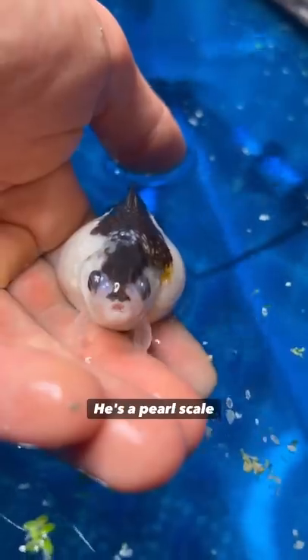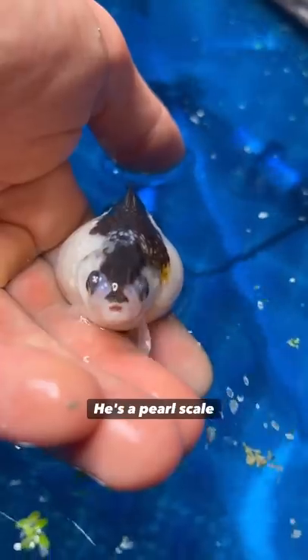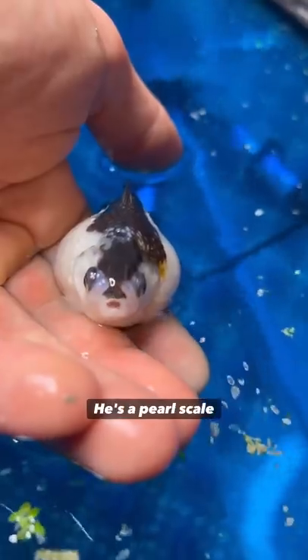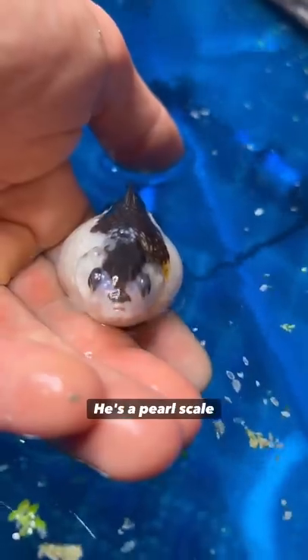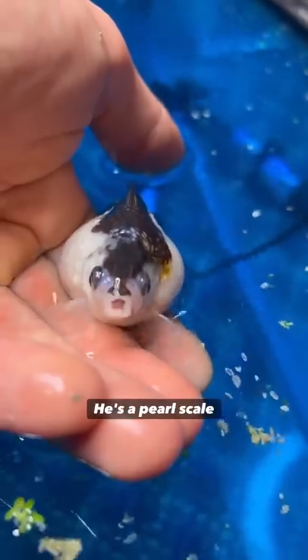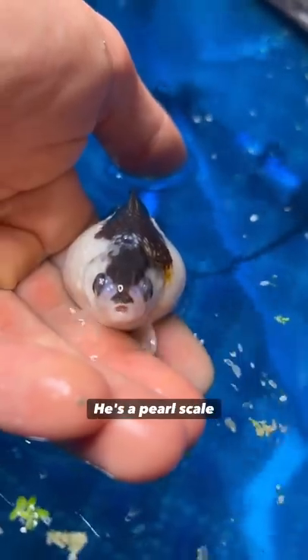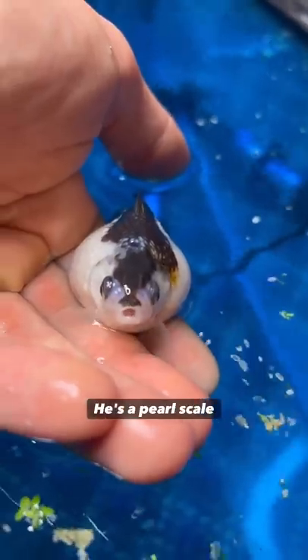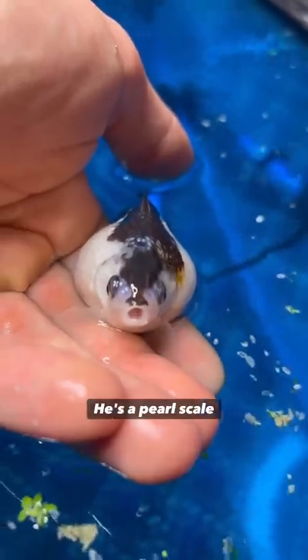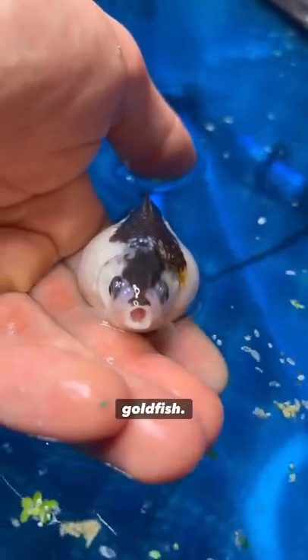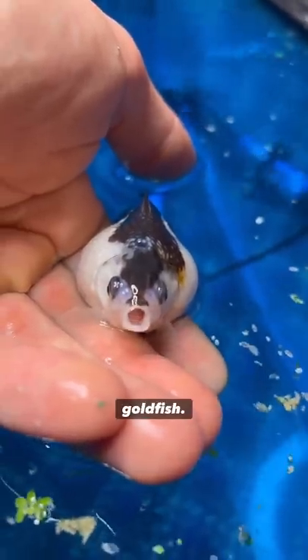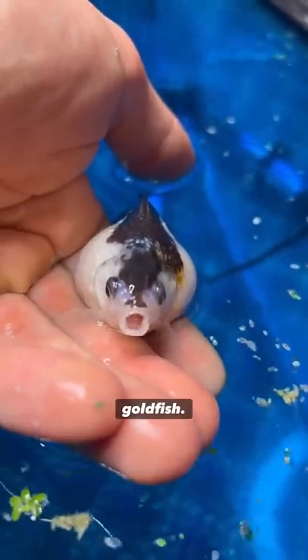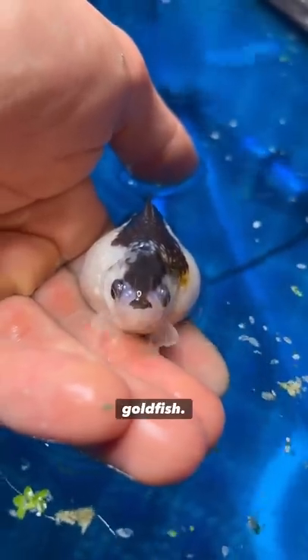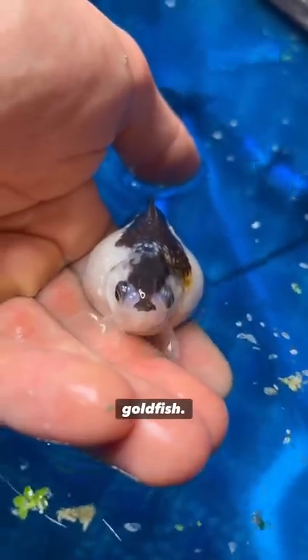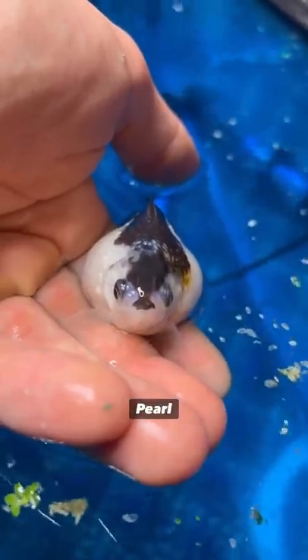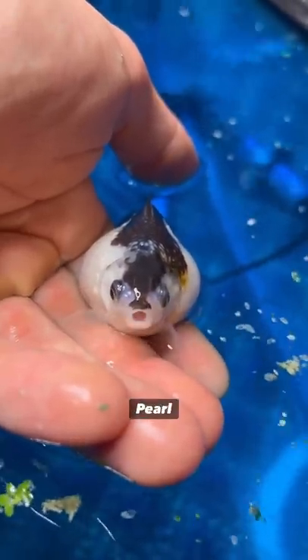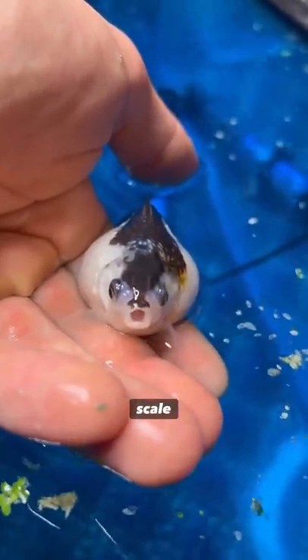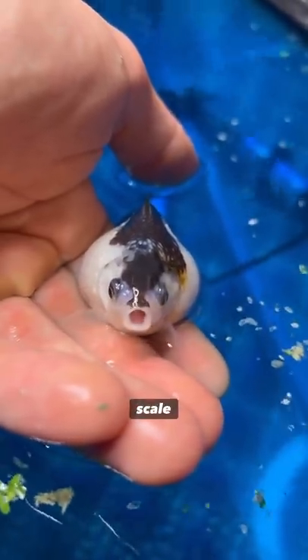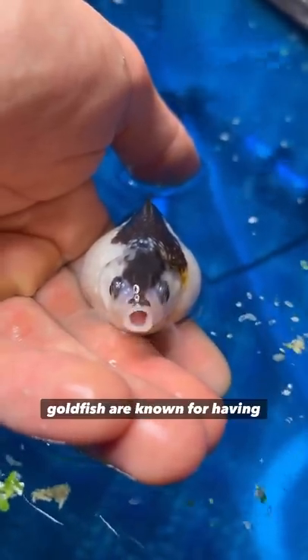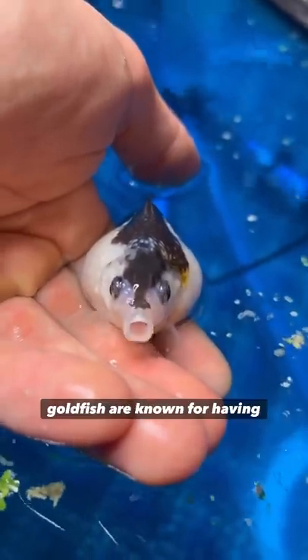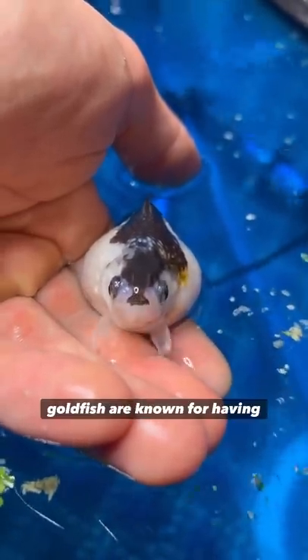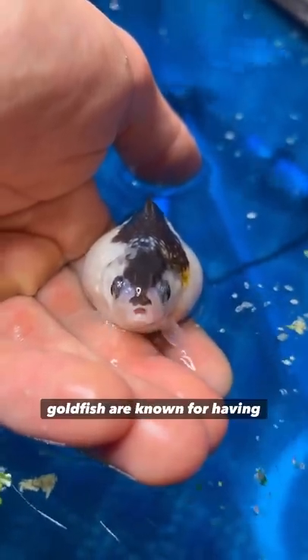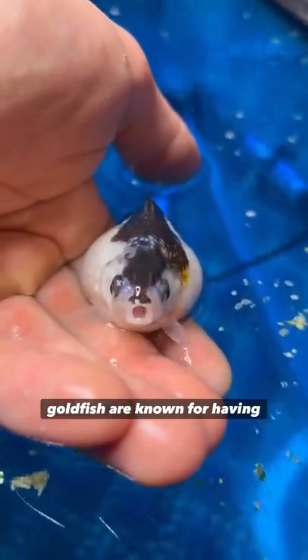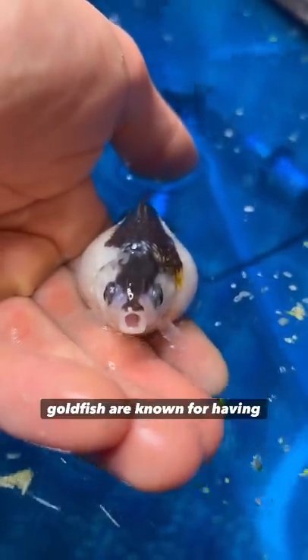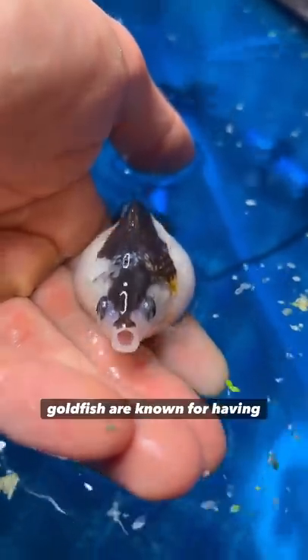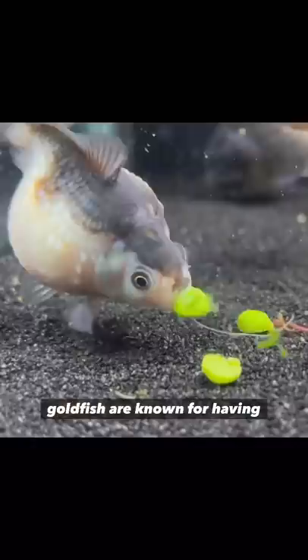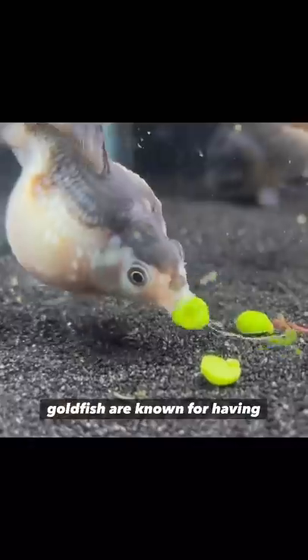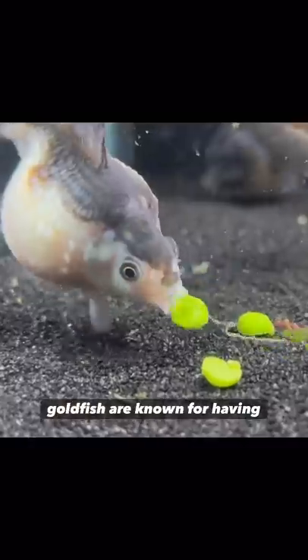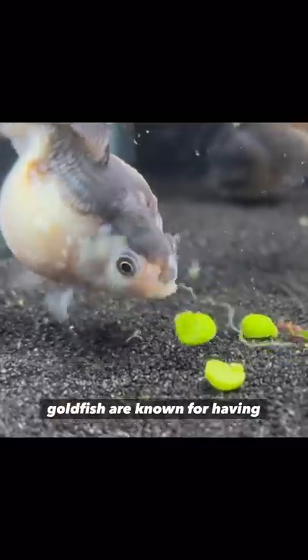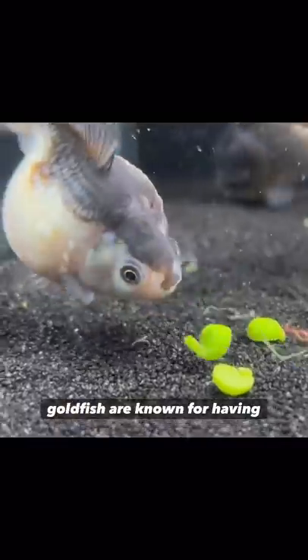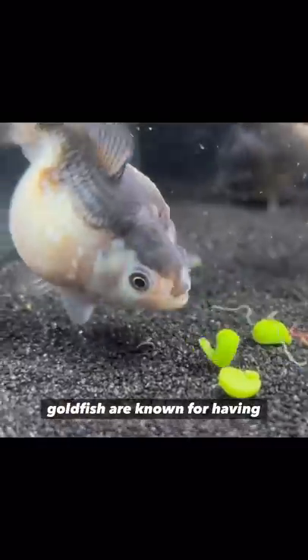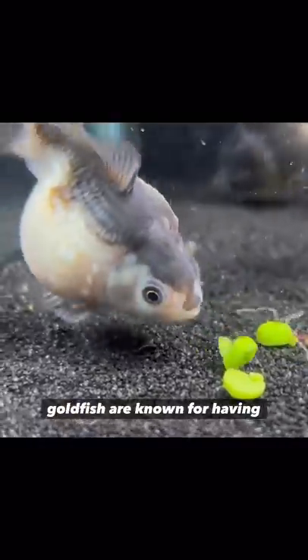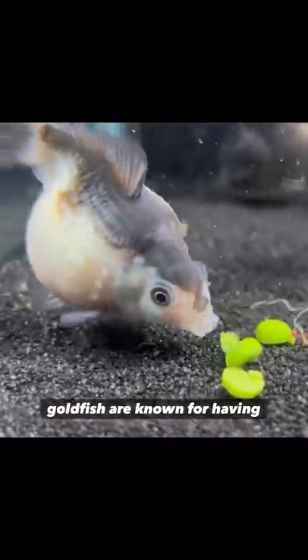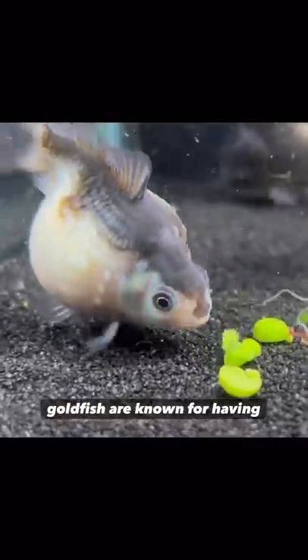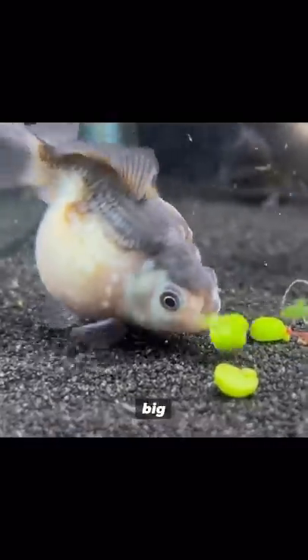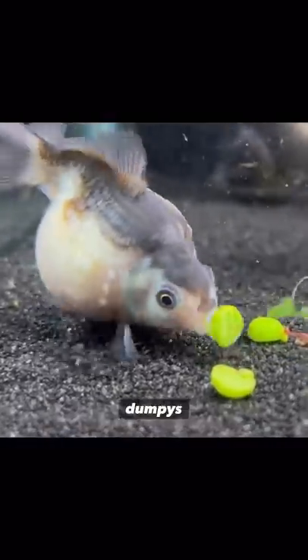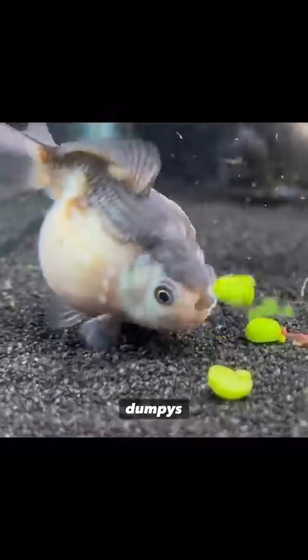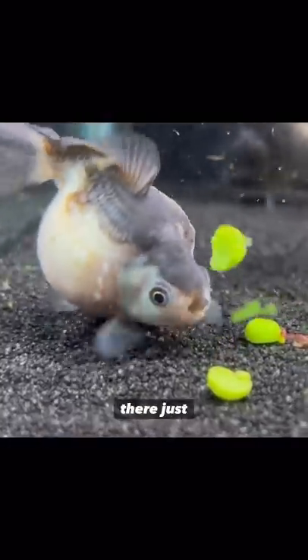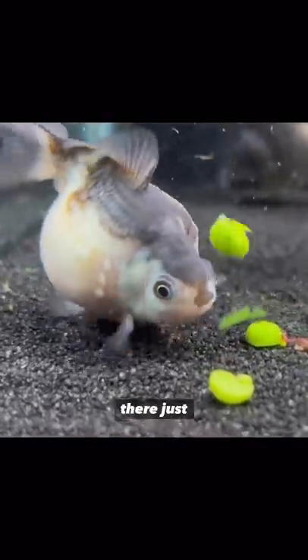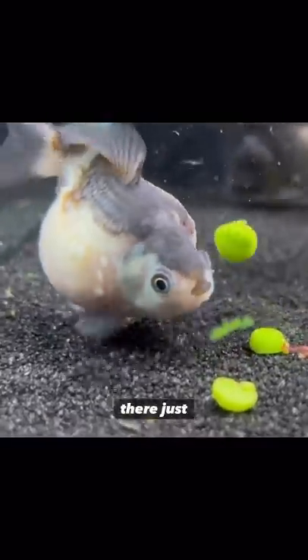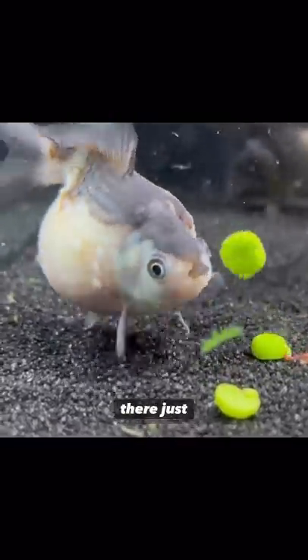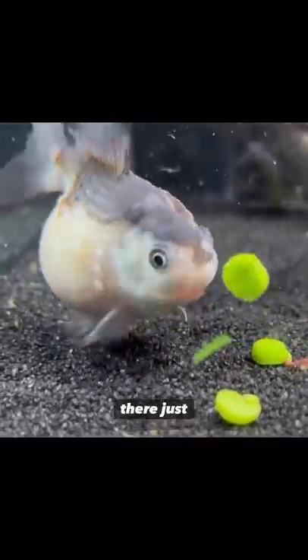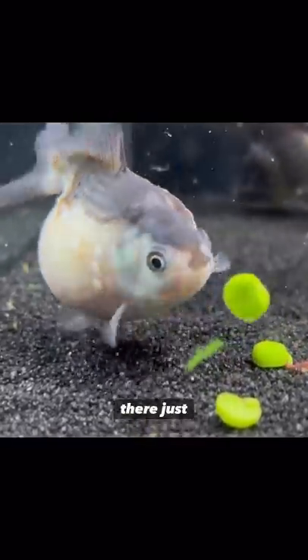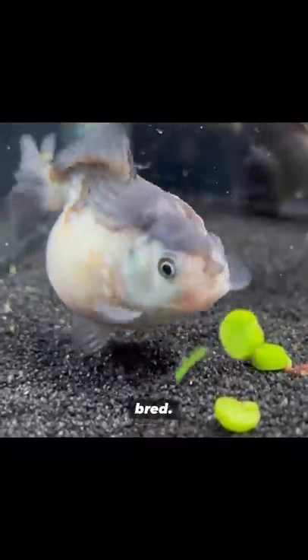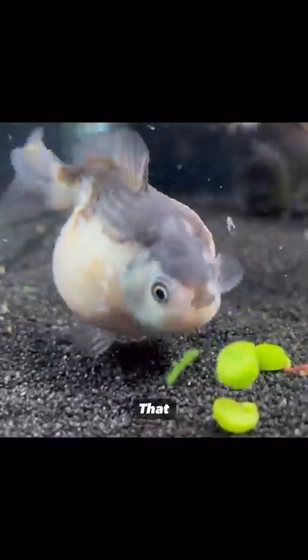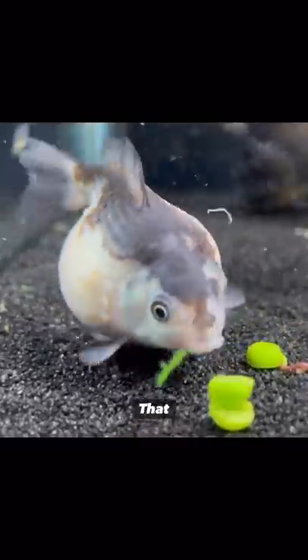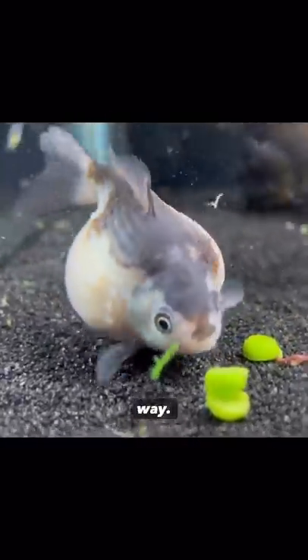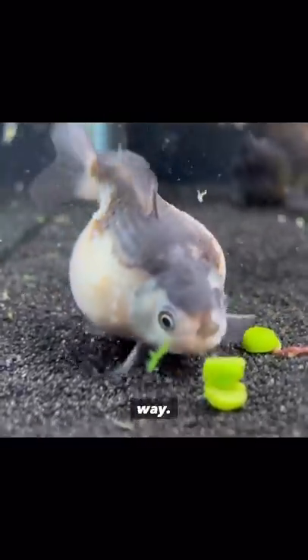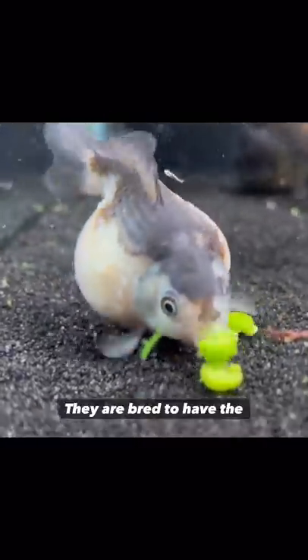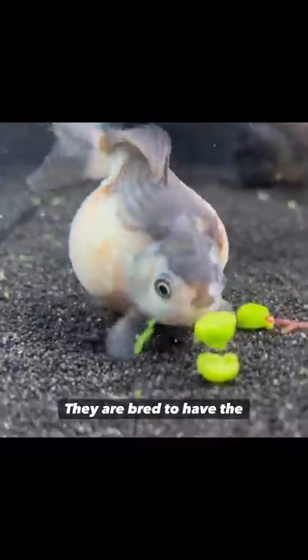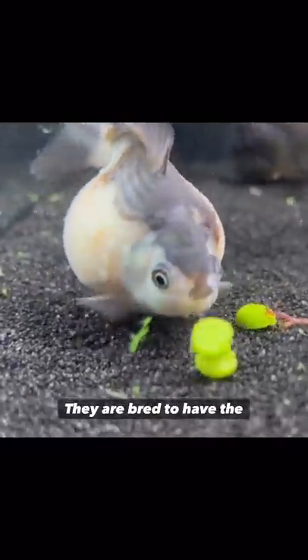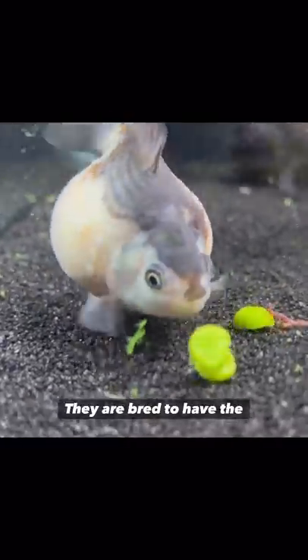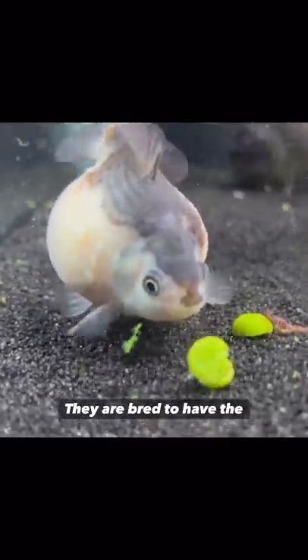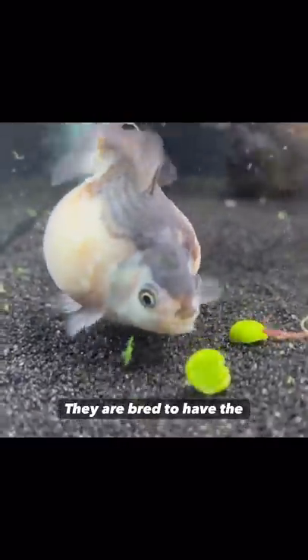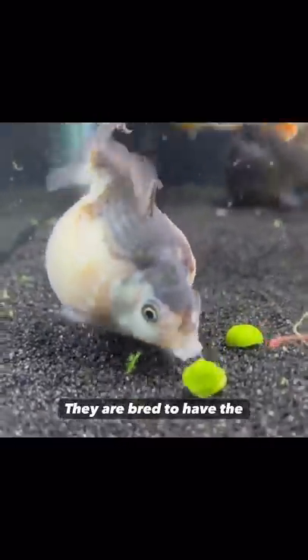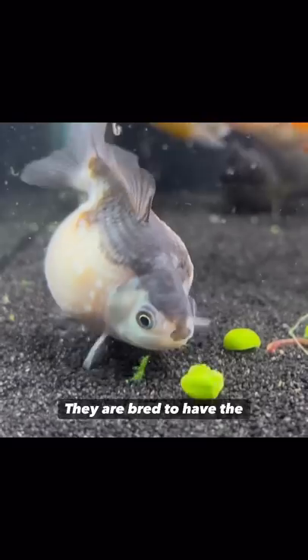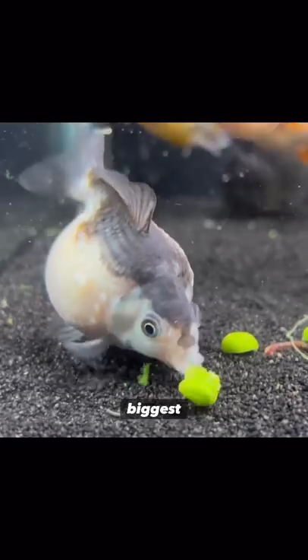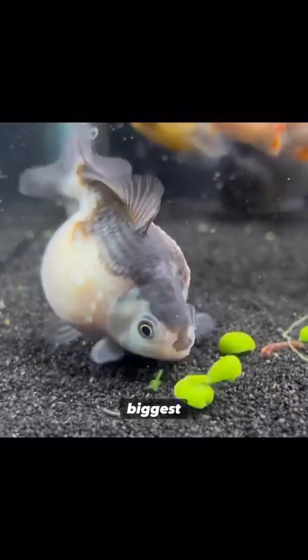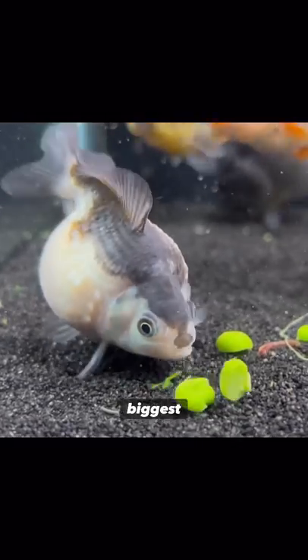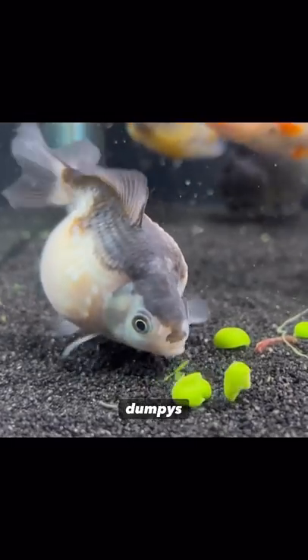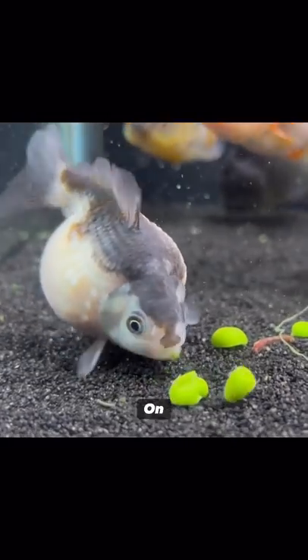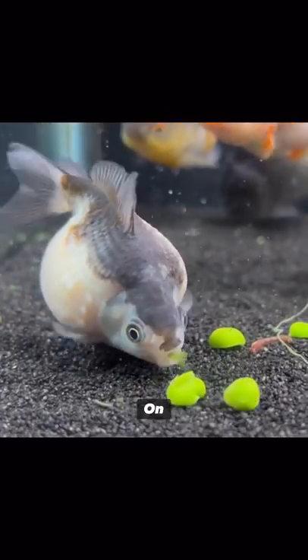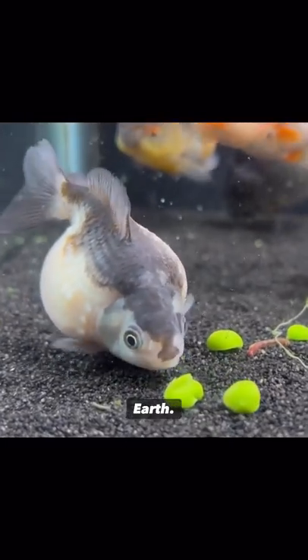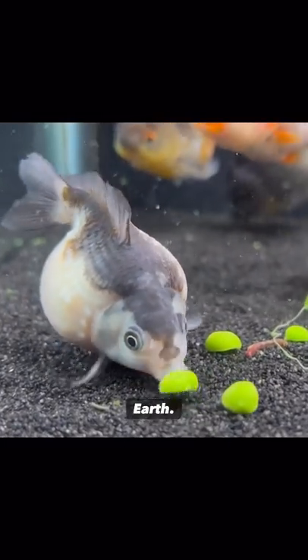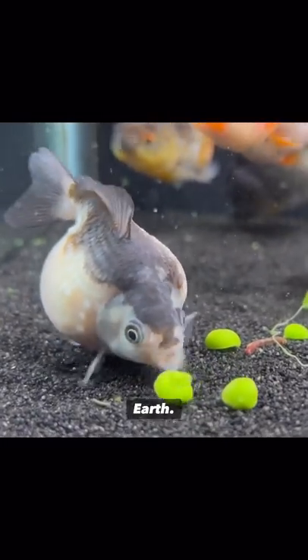He's a pearl scale goldfish. Pearl scale goldfish are known for having big dumpies. They're just bred that way — they are bred to have the biggest dumpies on earth.